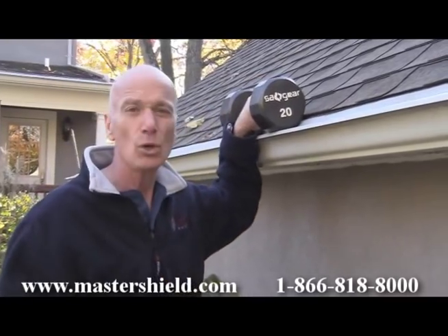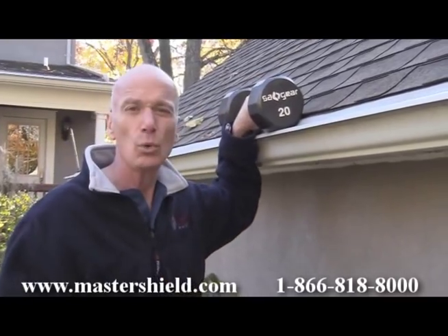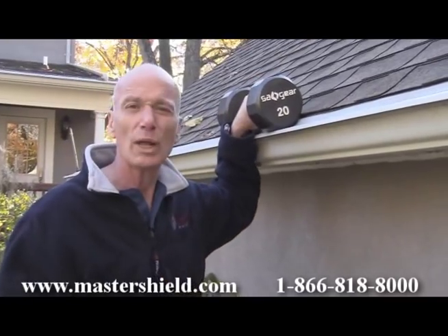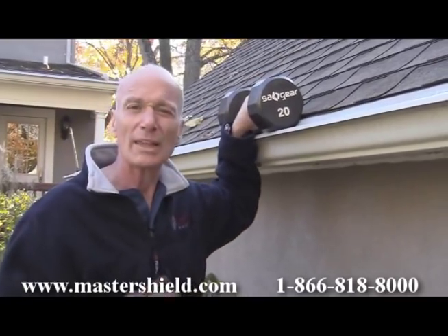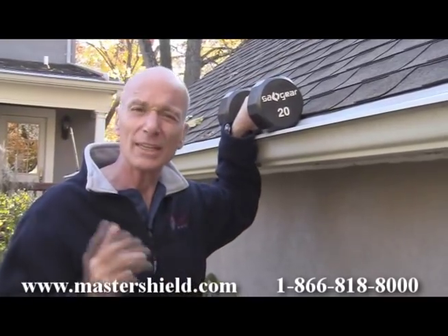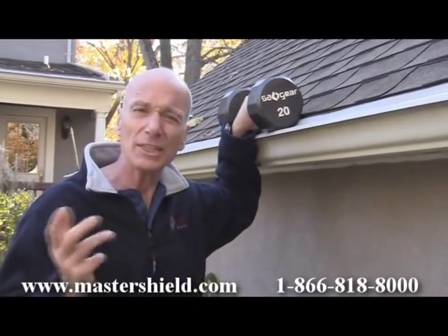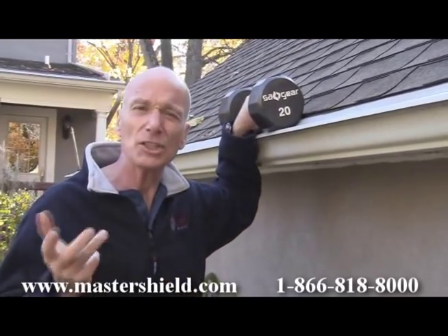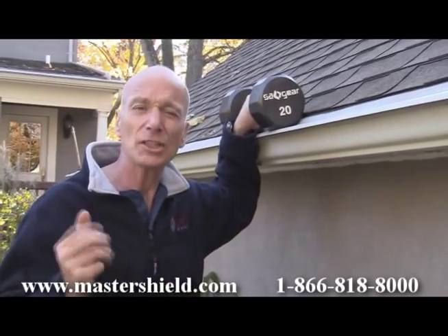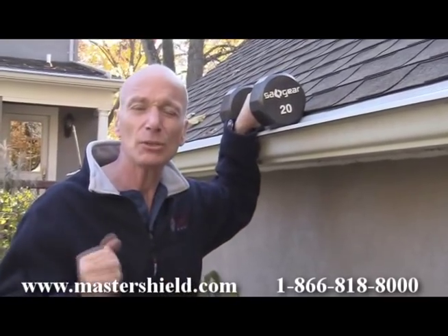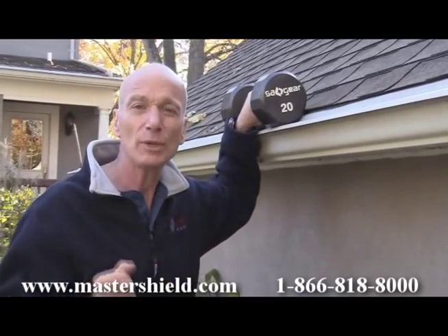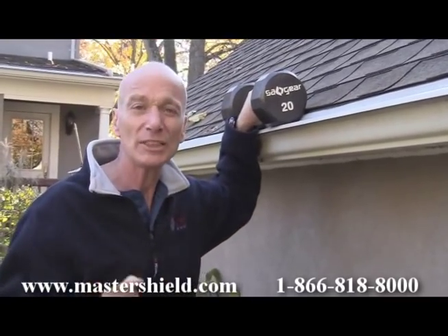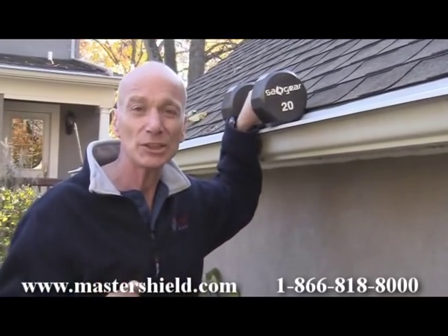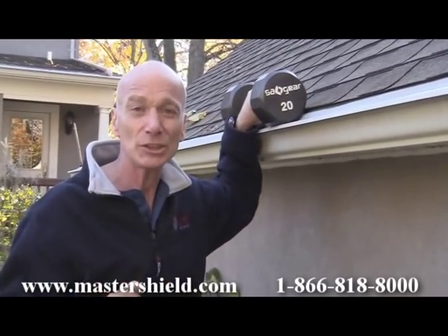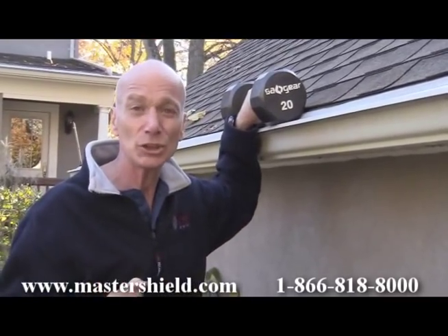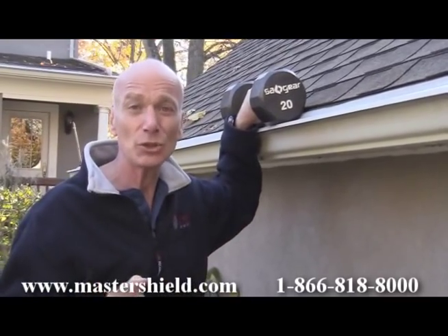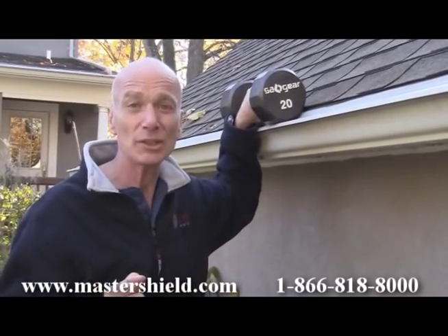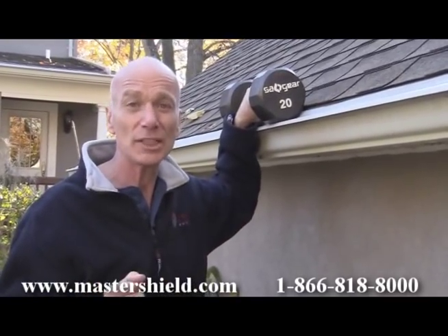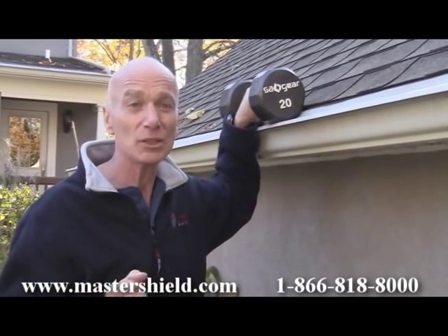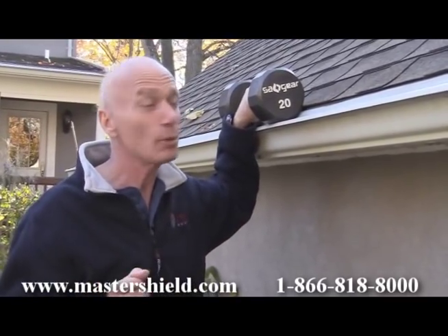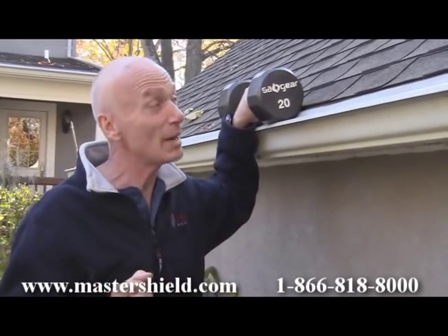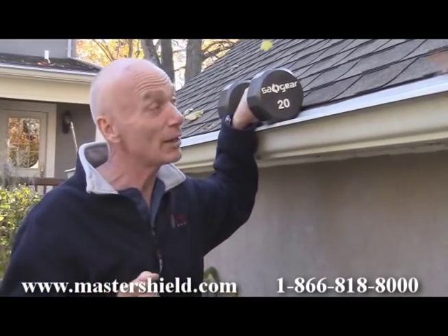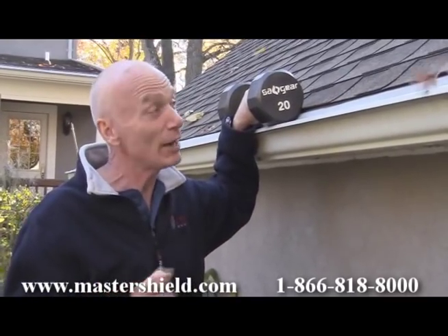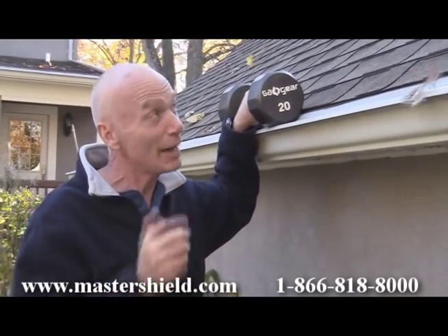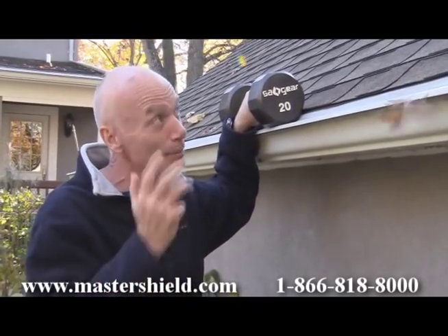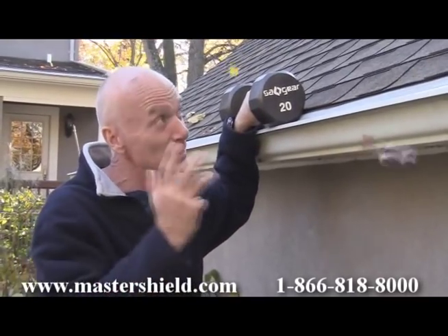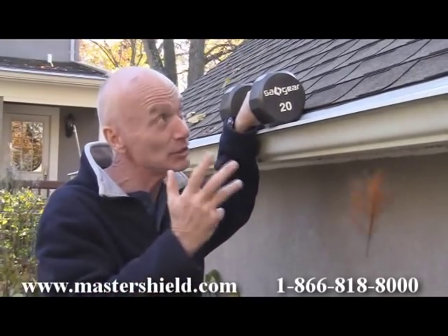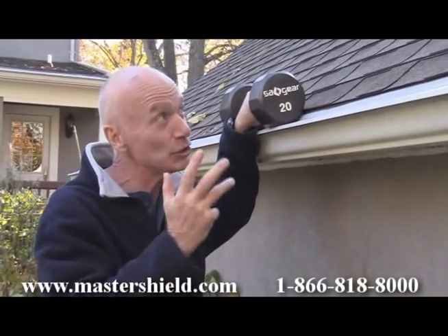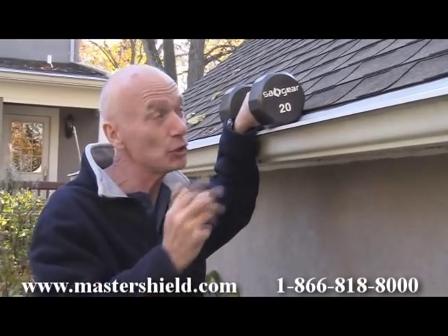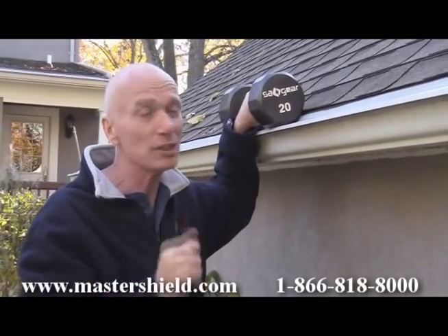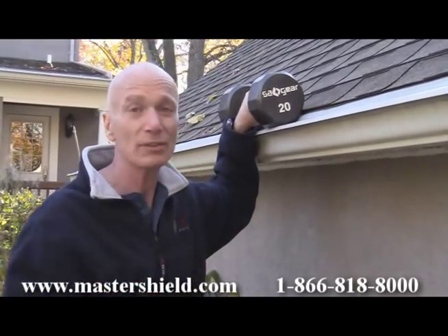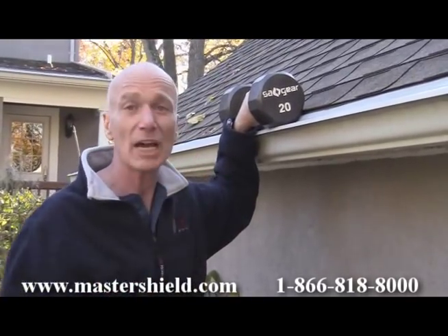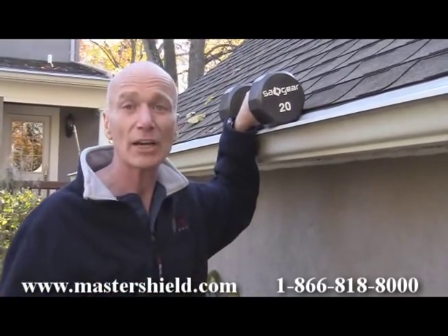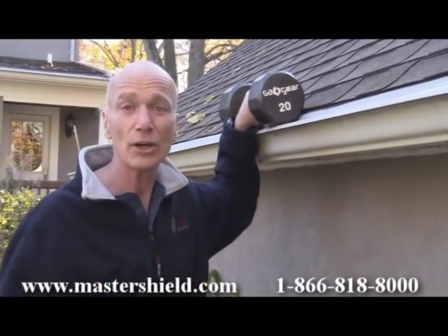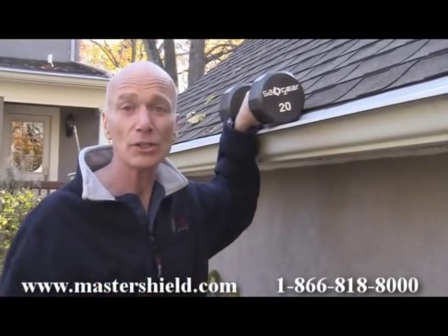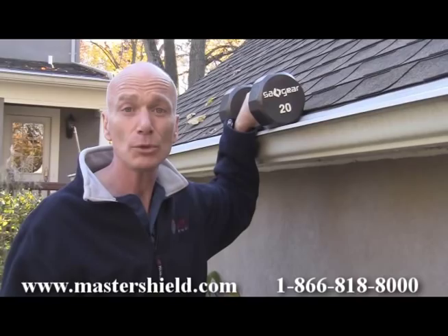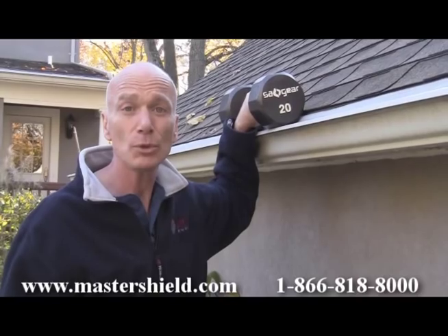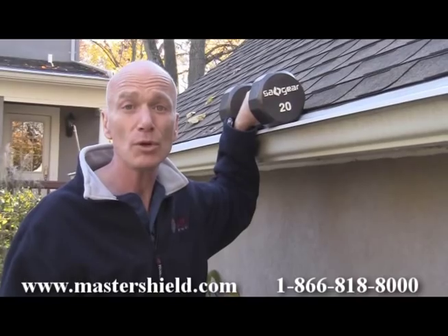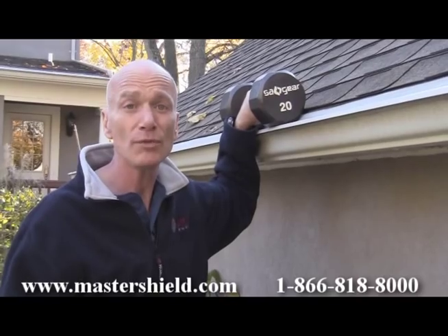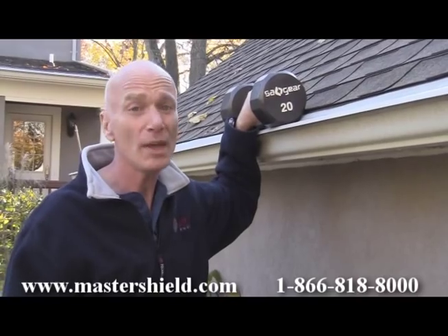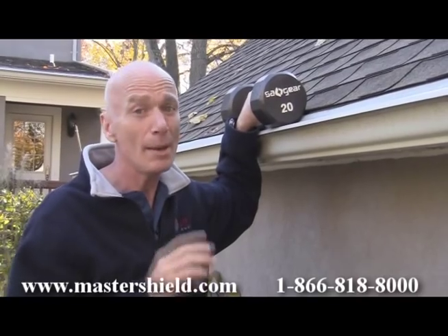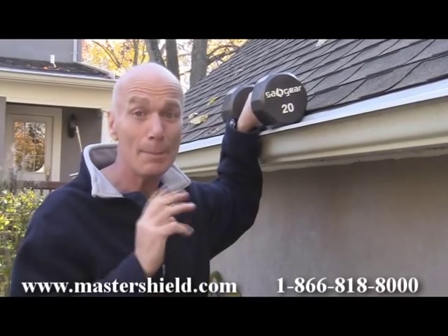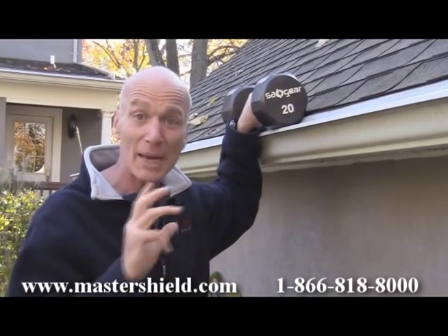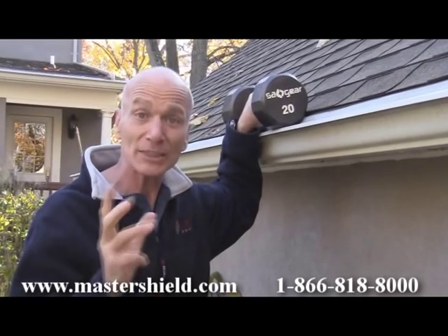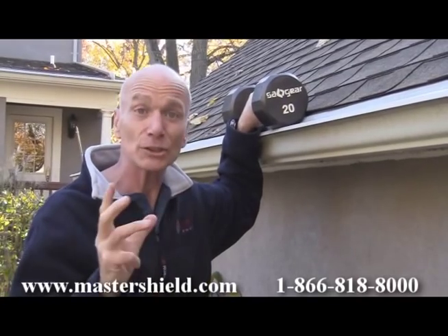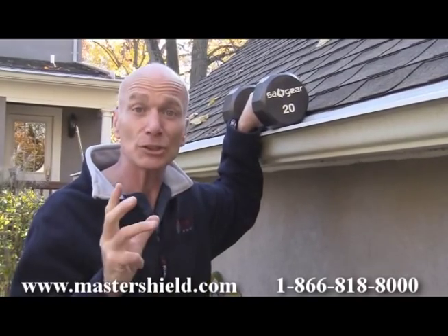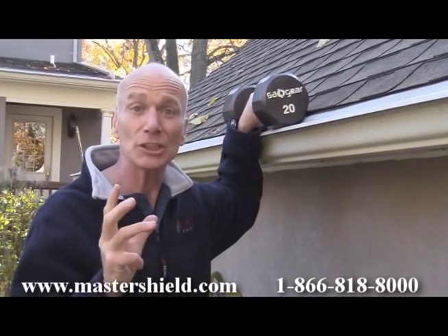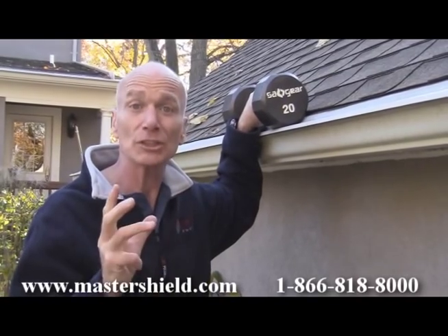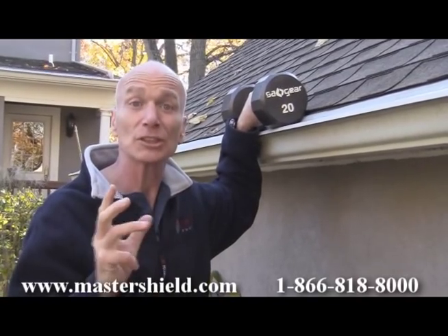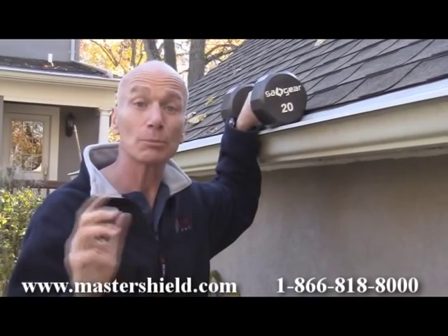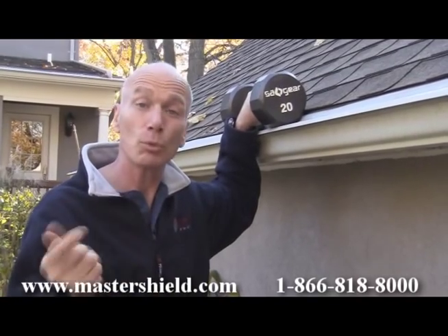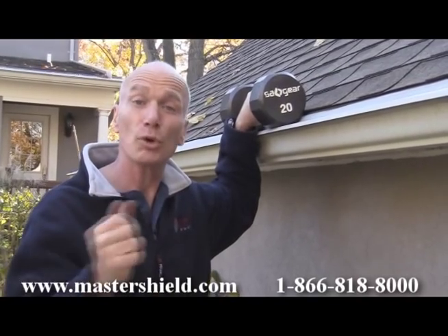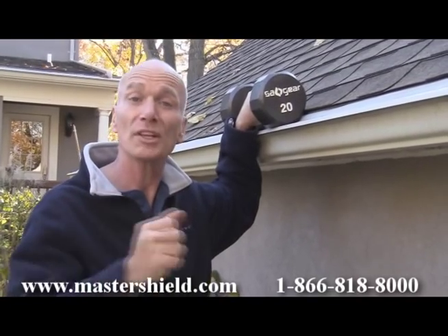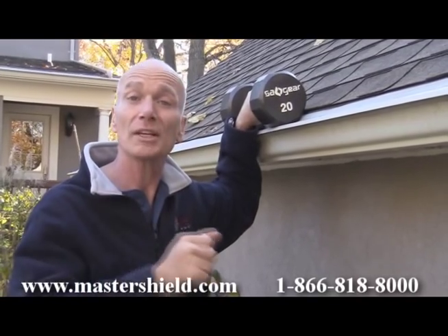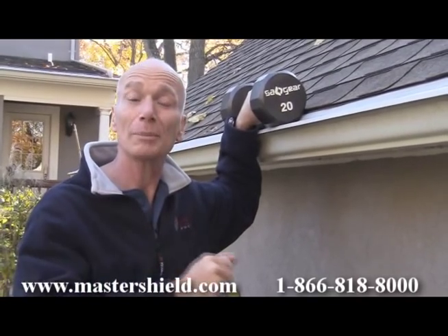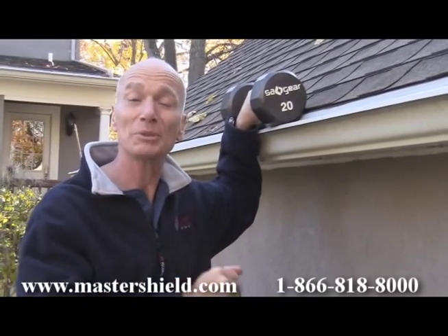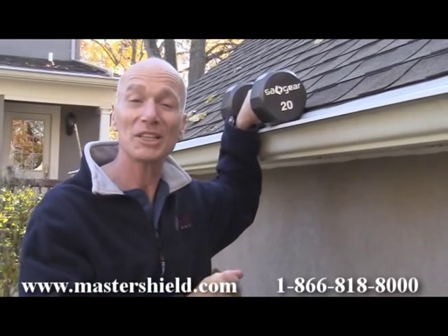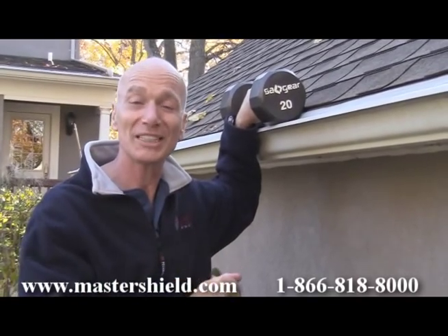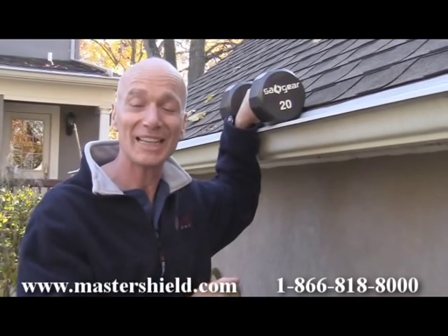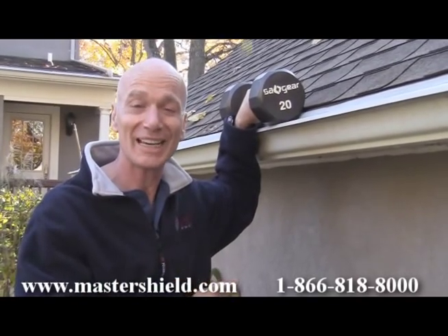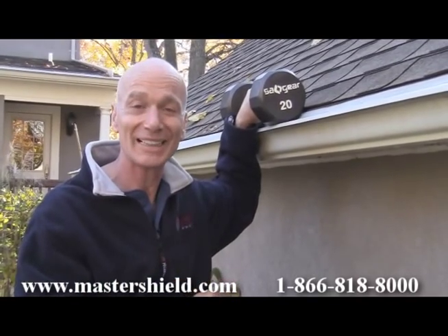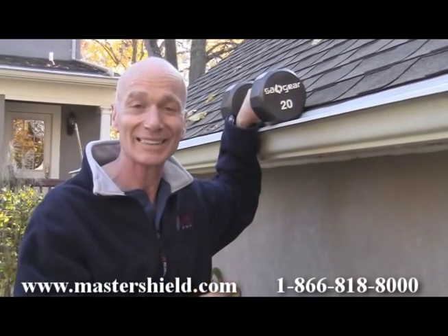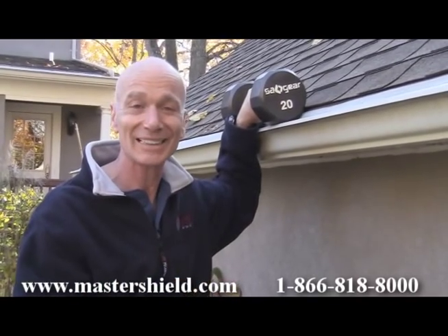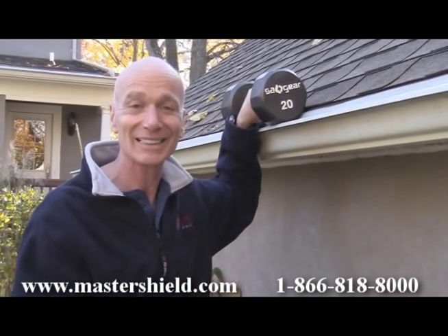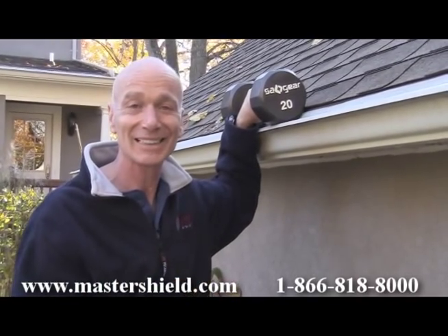I think you can rest assured that no matter how much snow you've got on your roof, Master Shield is more than up to the task.